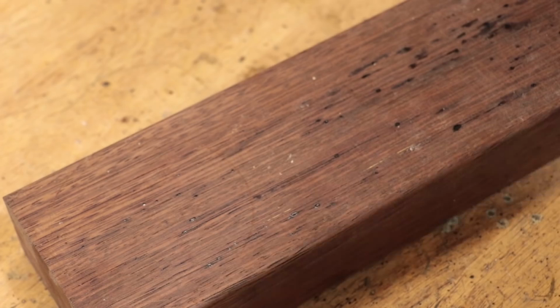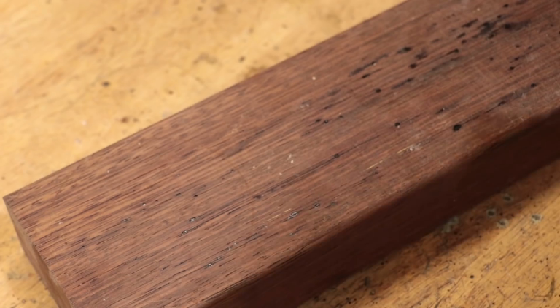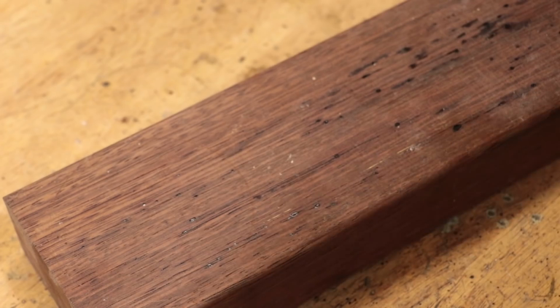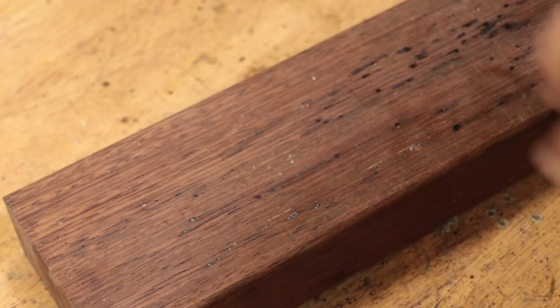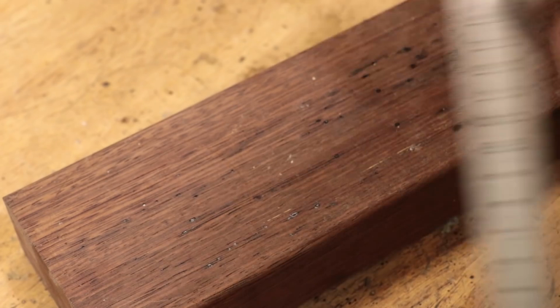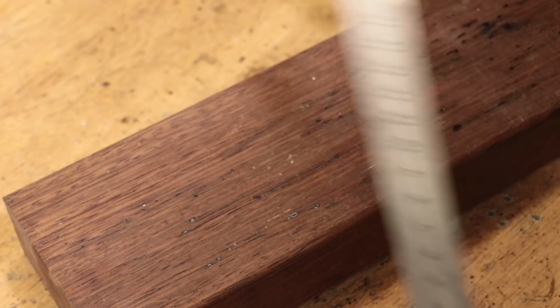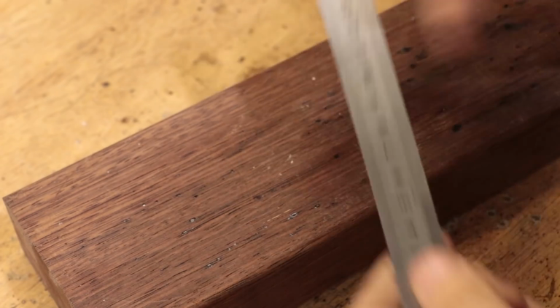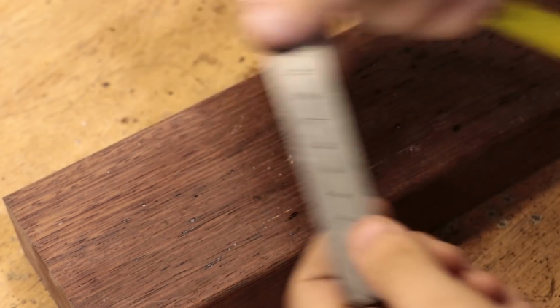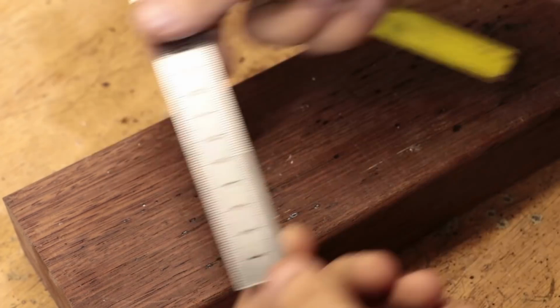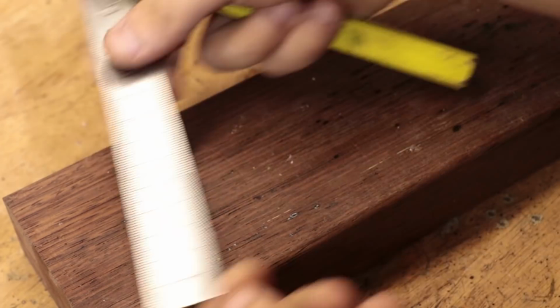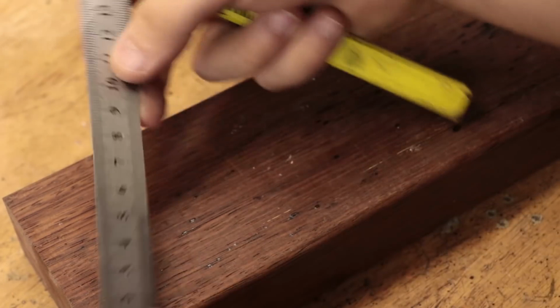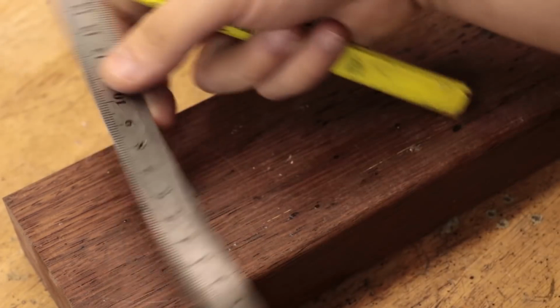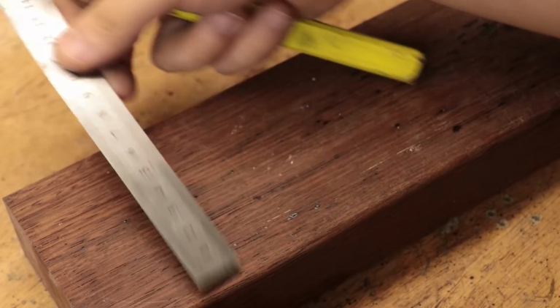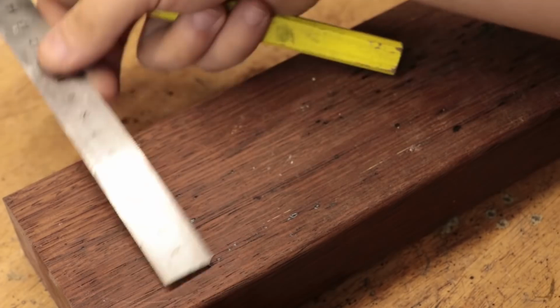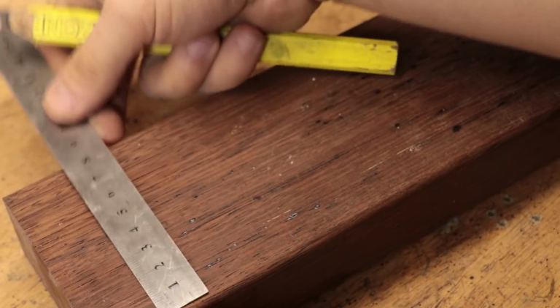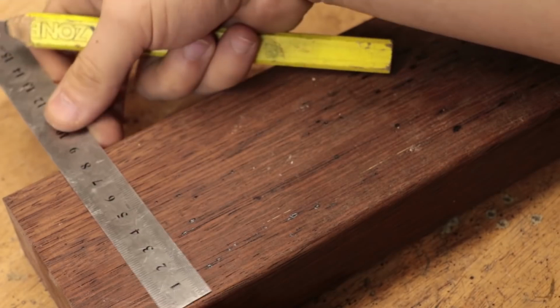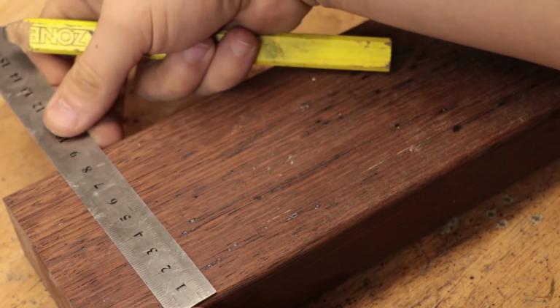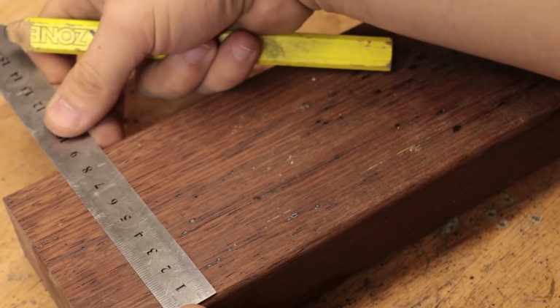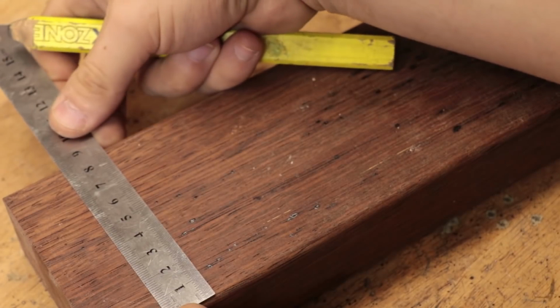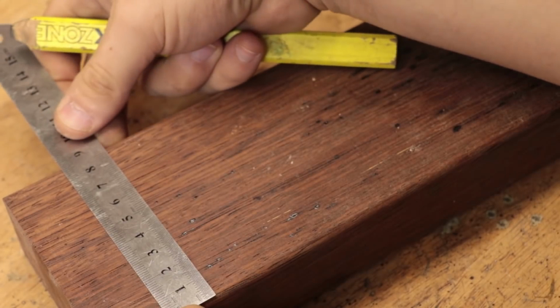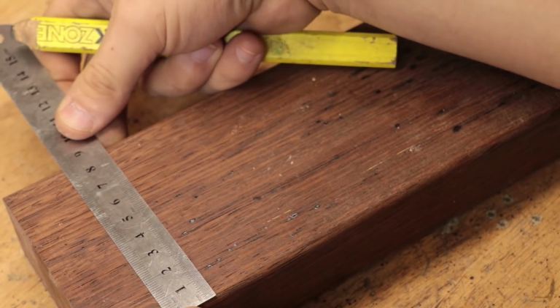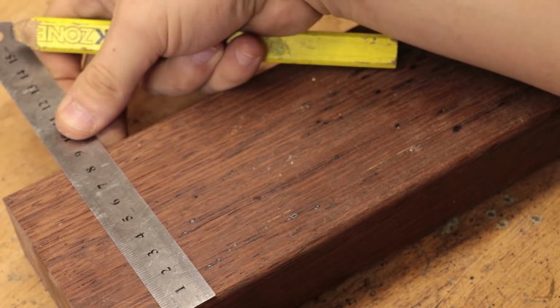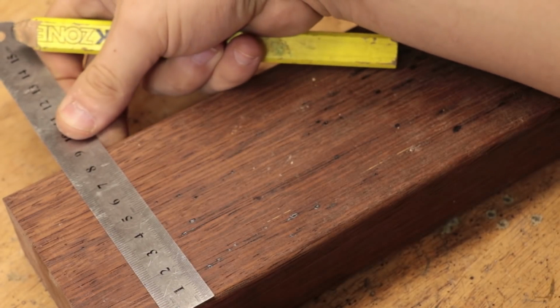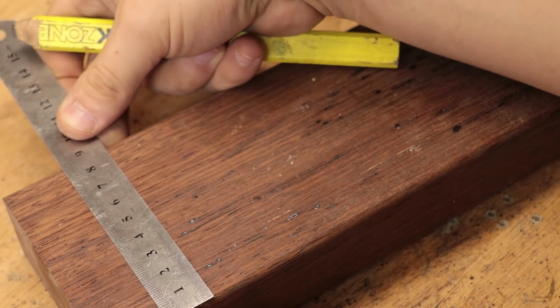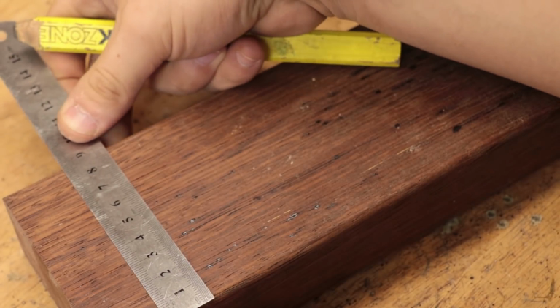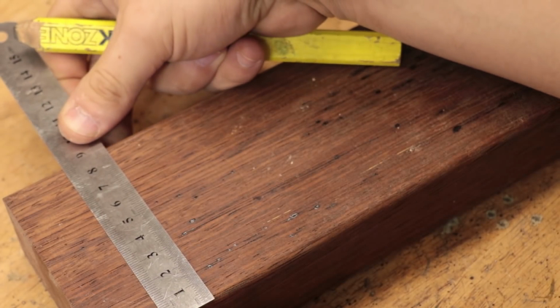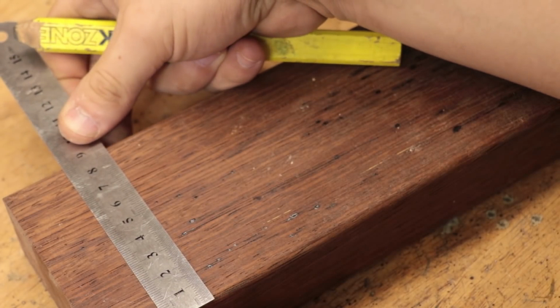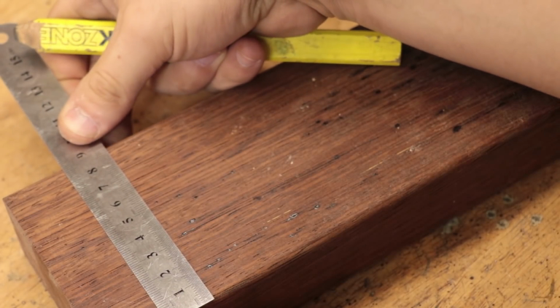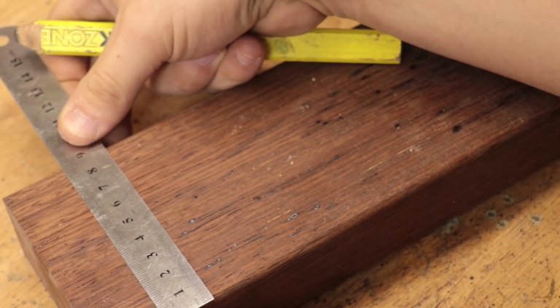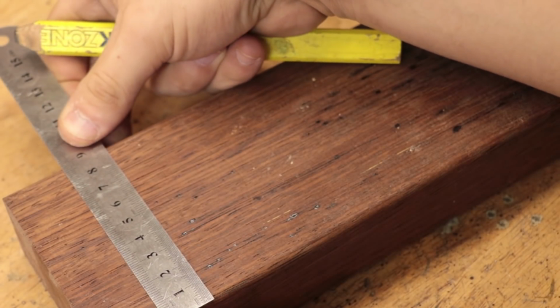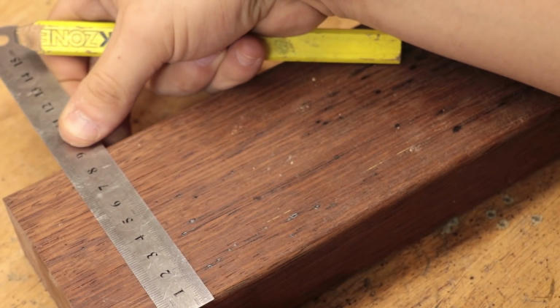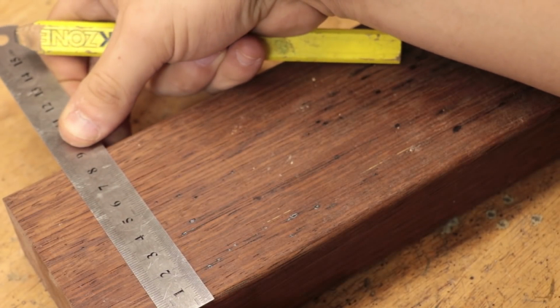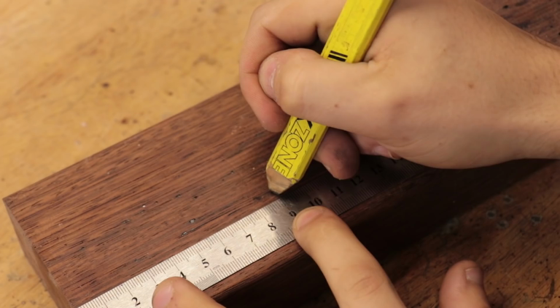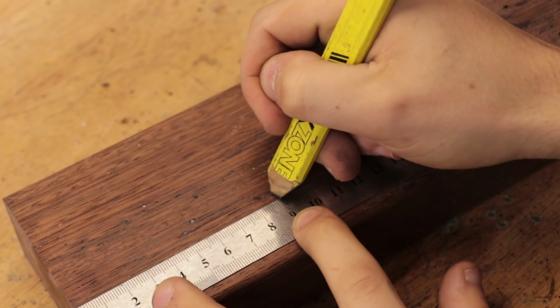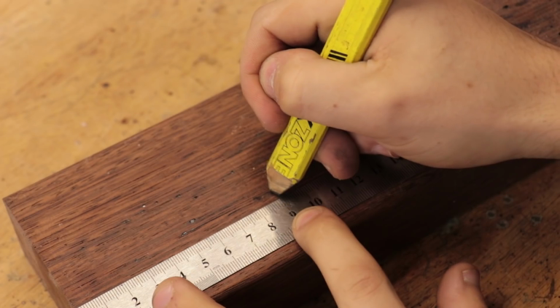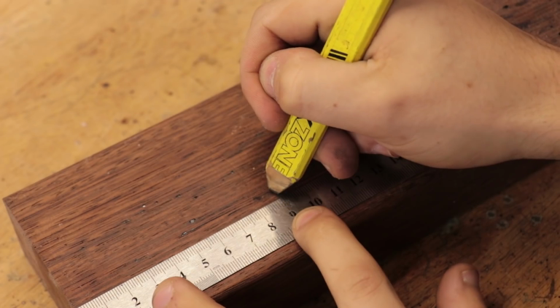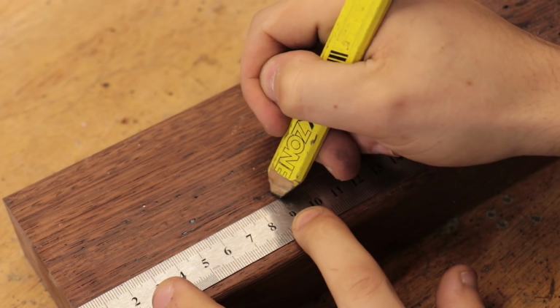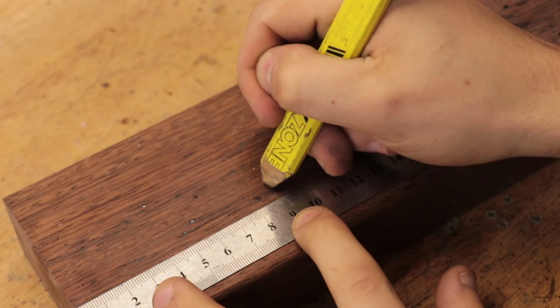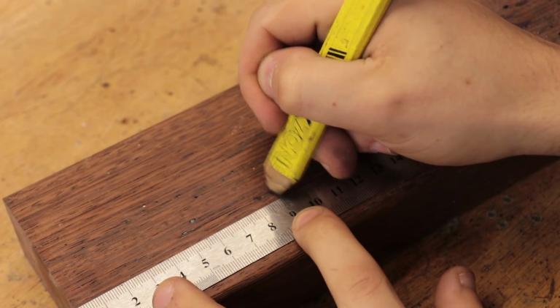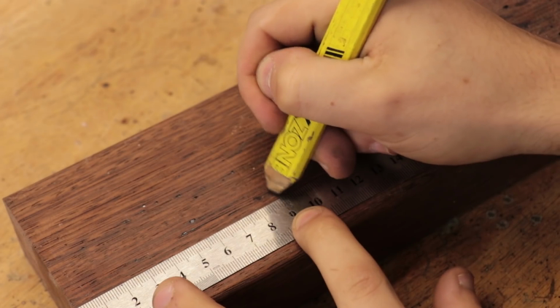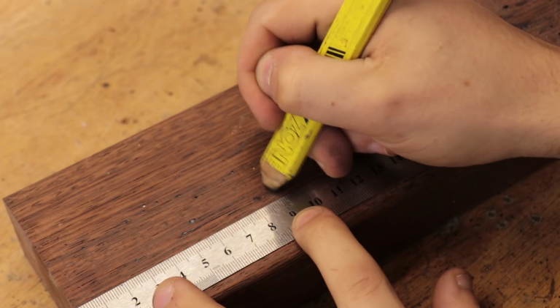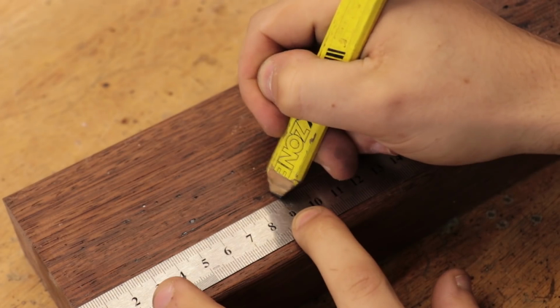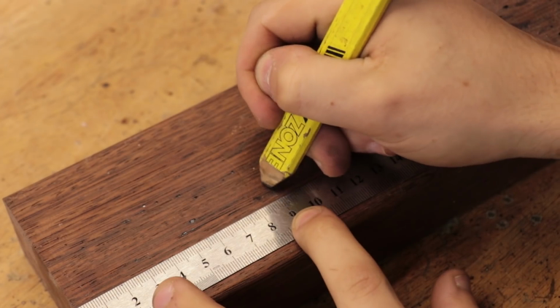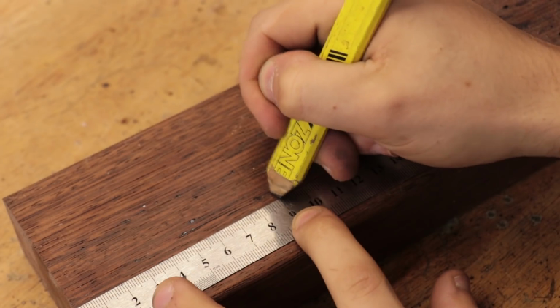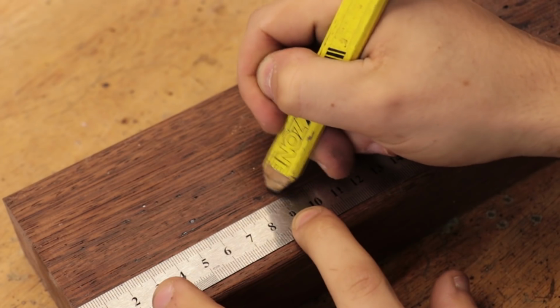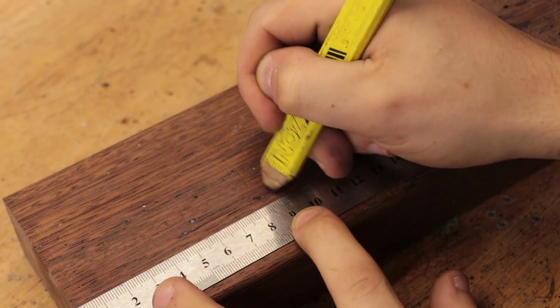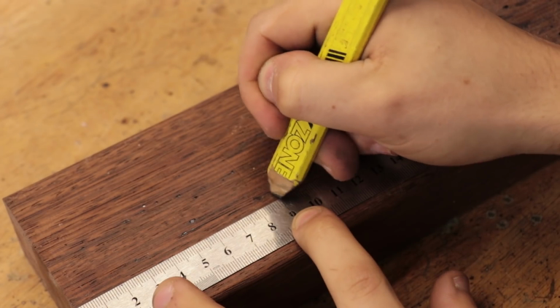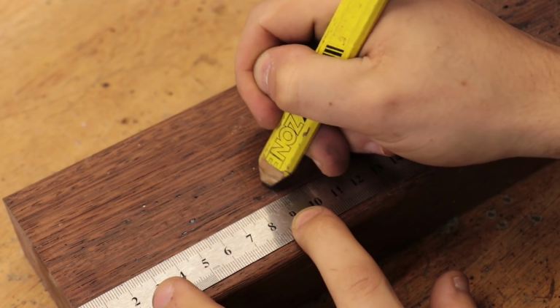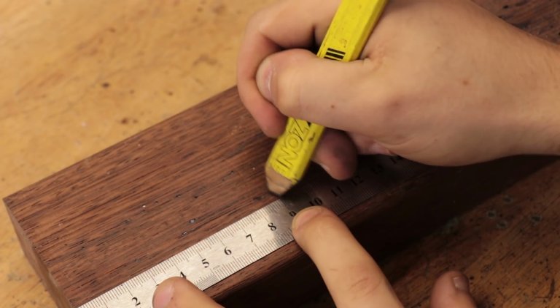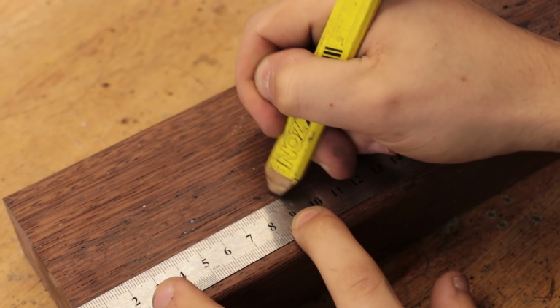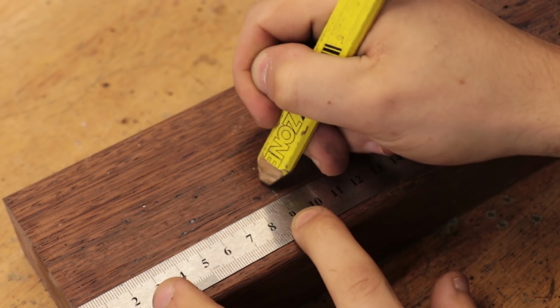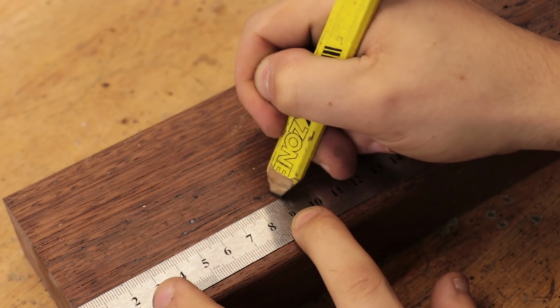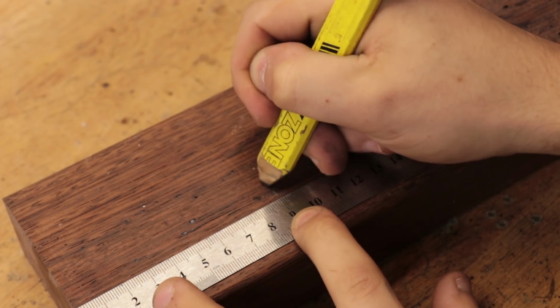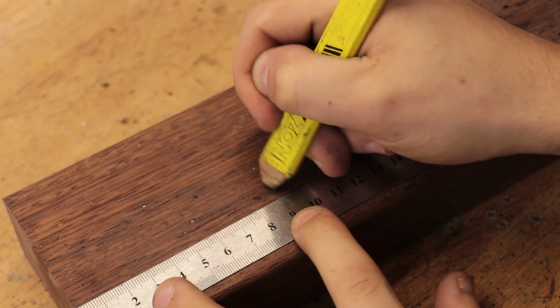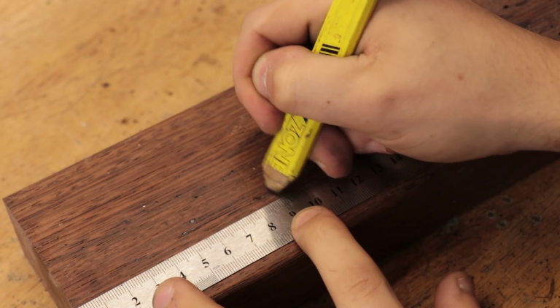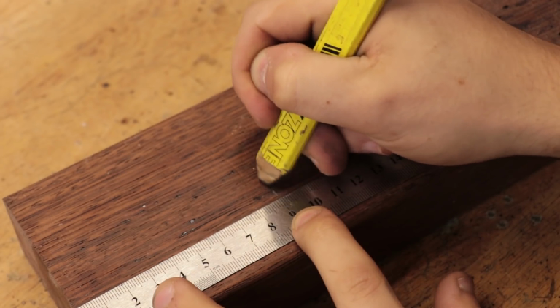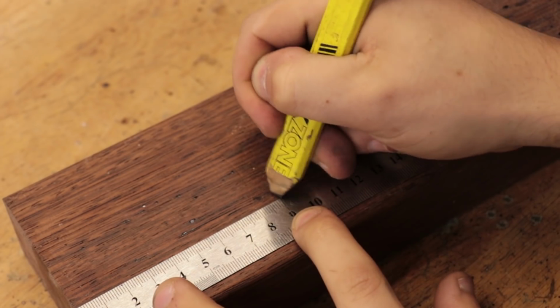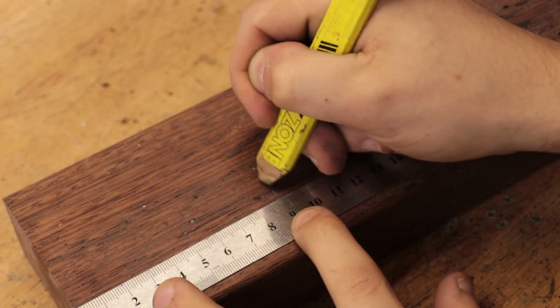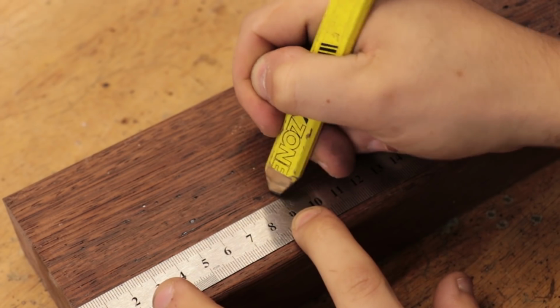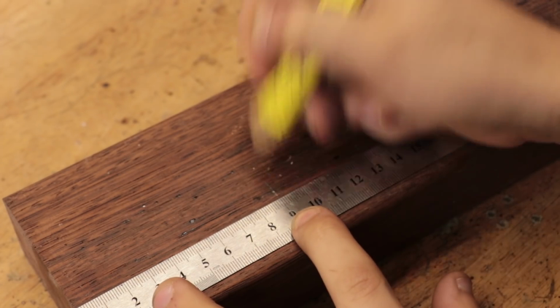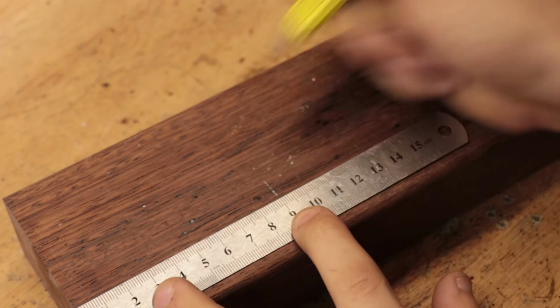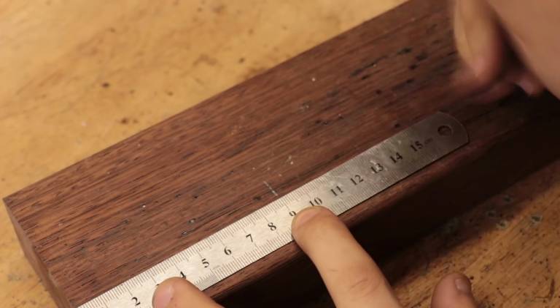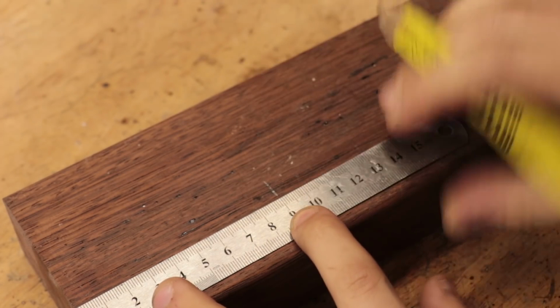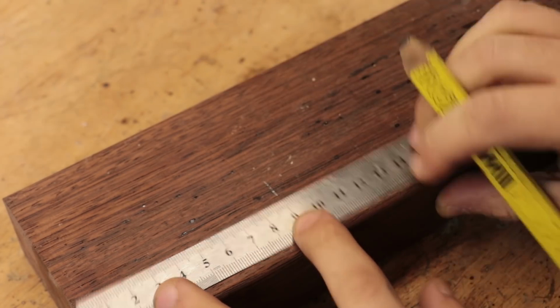The first thing I'll do is make the pattern that I'll be casting, and I'll do it from a piece of scrap hardwood.